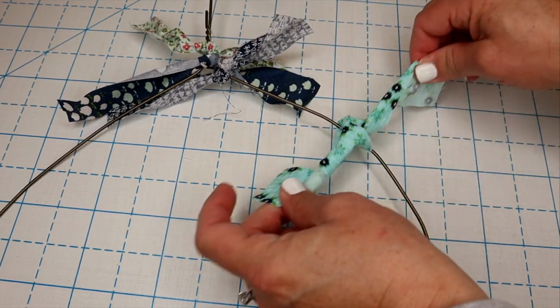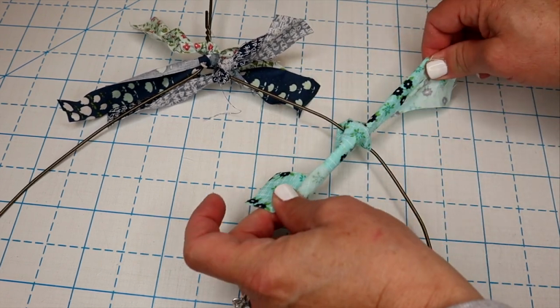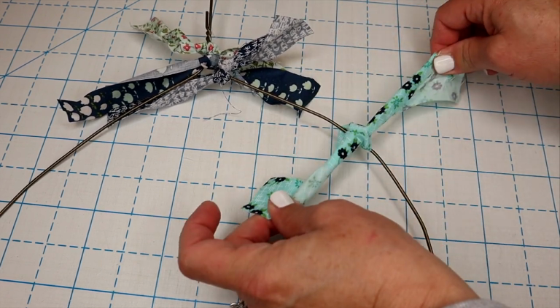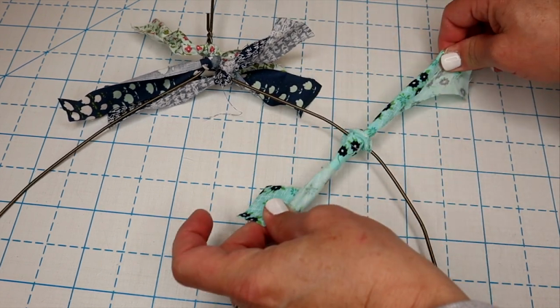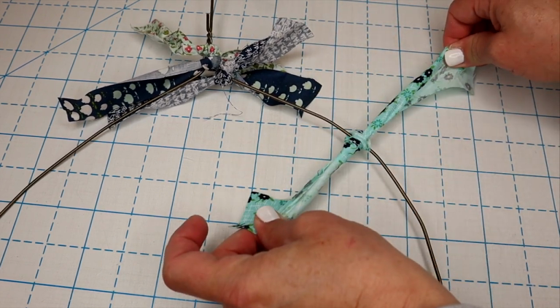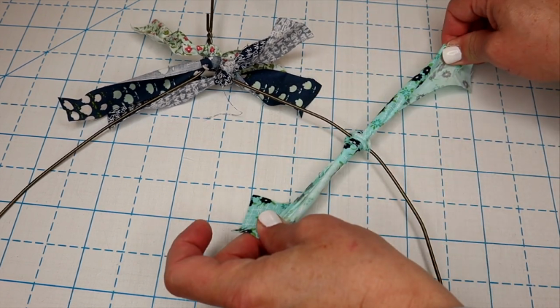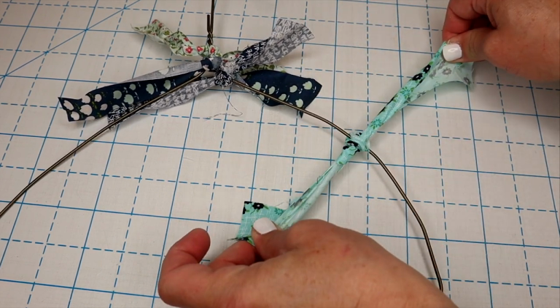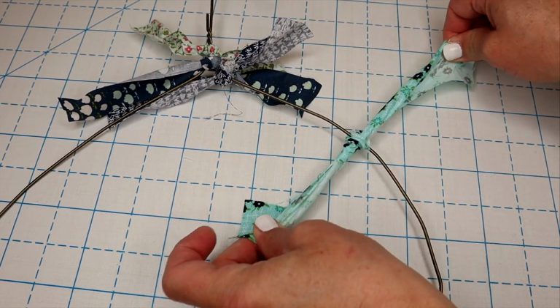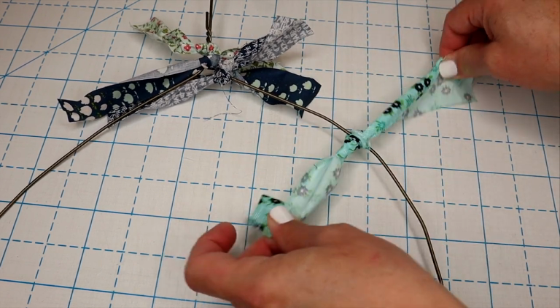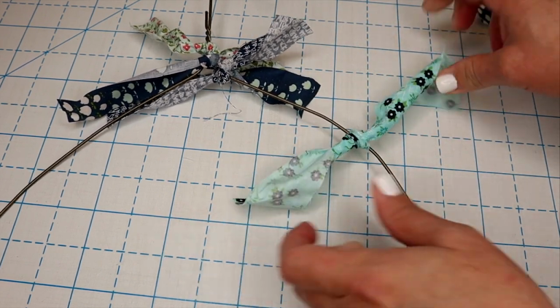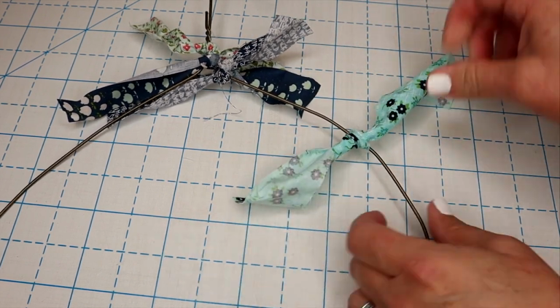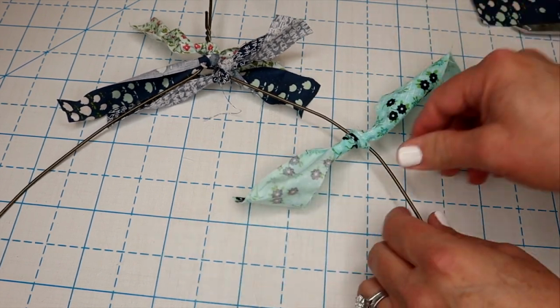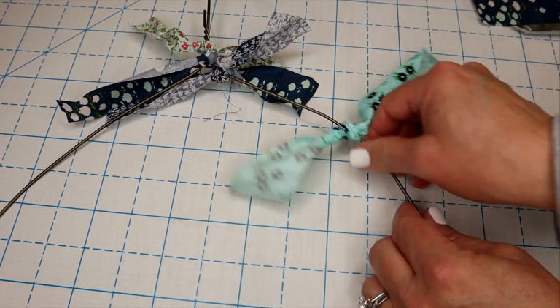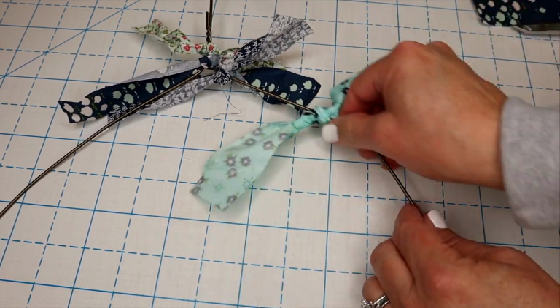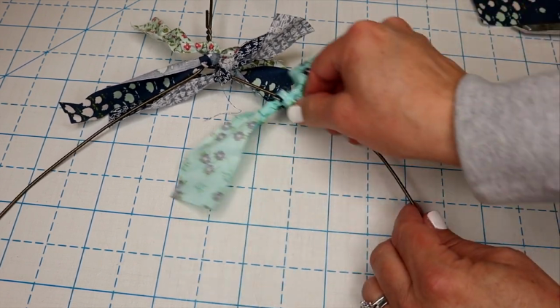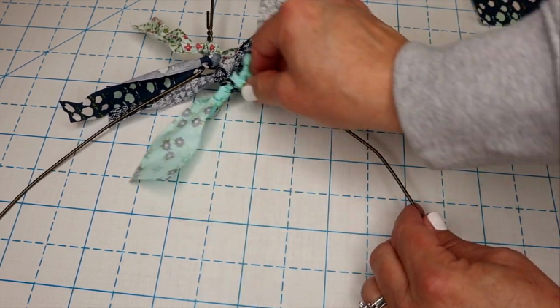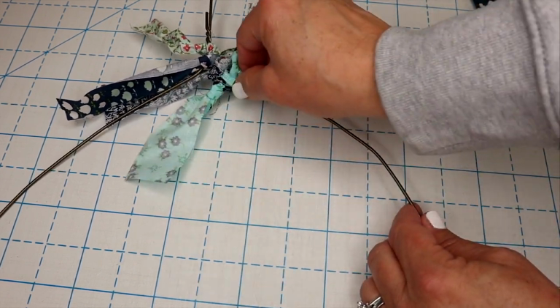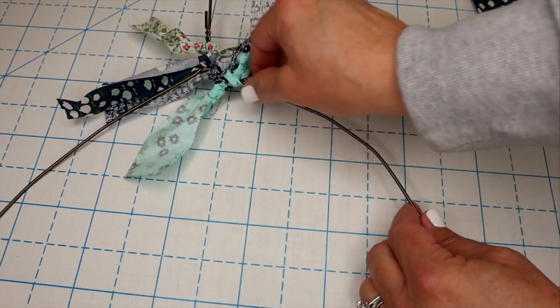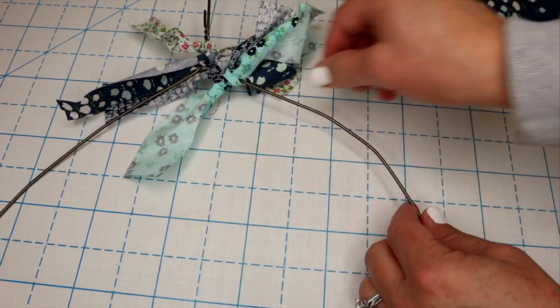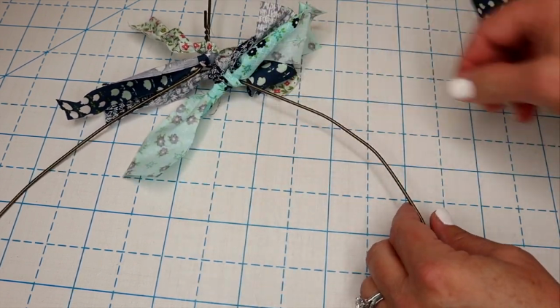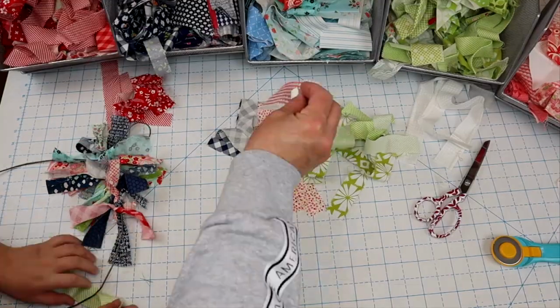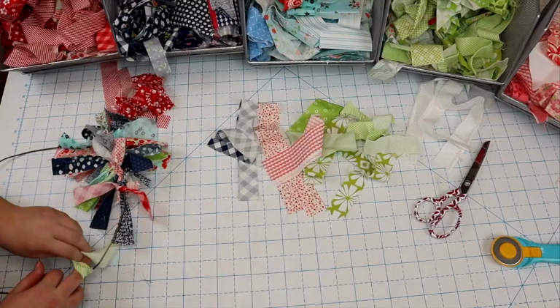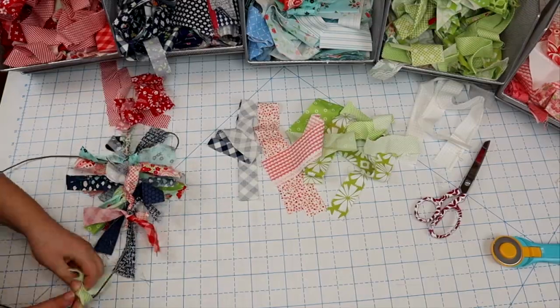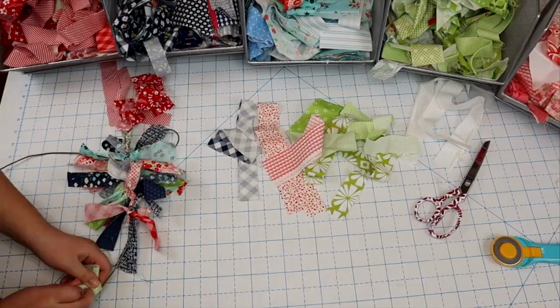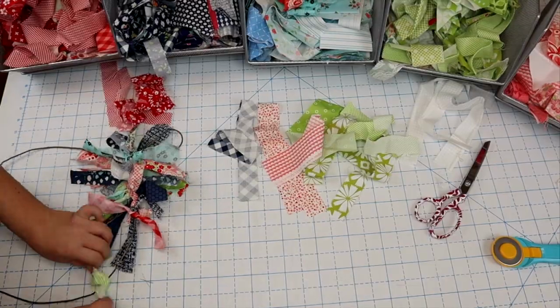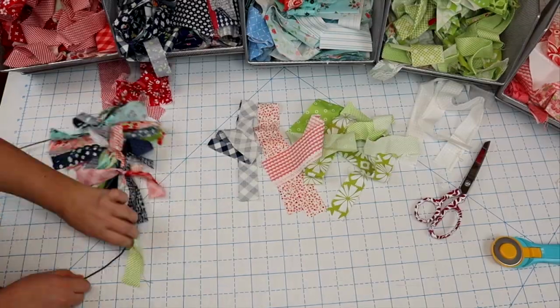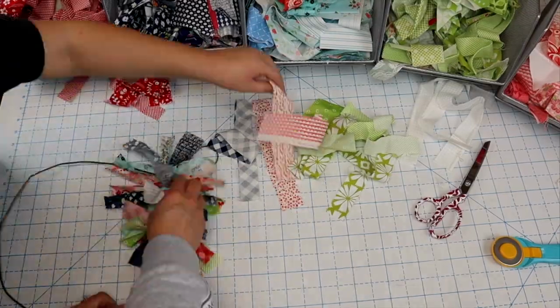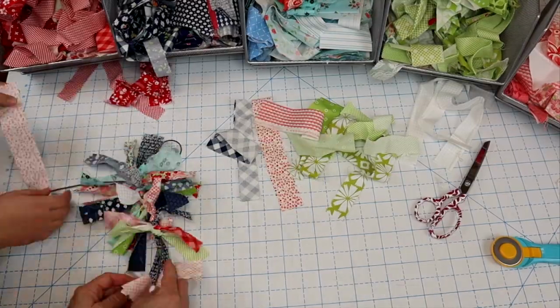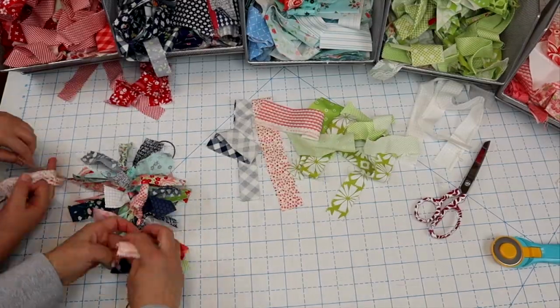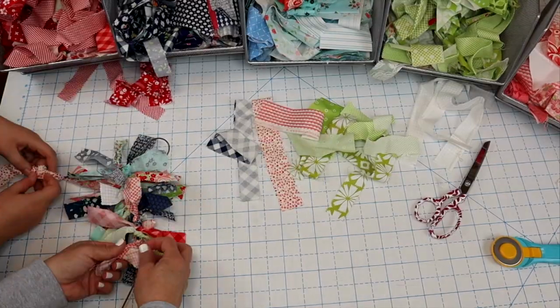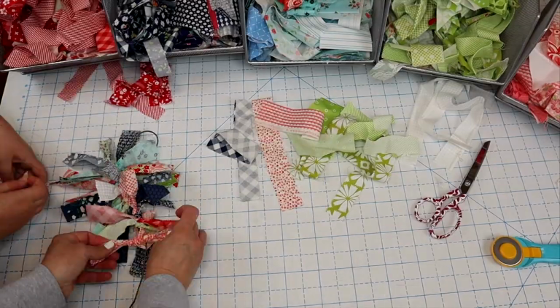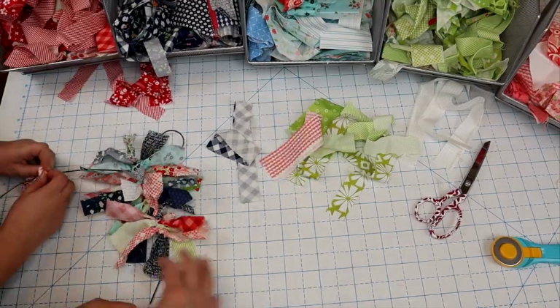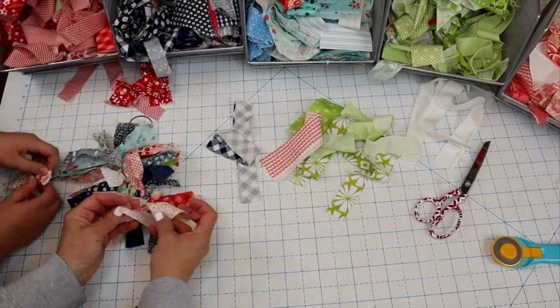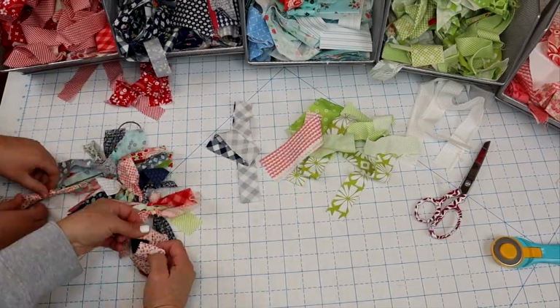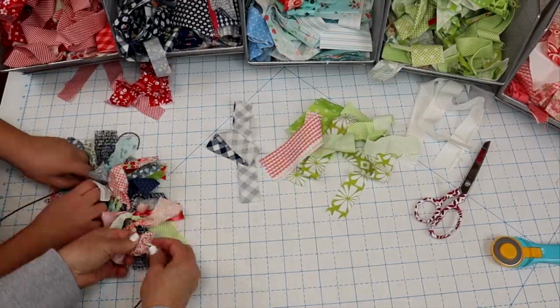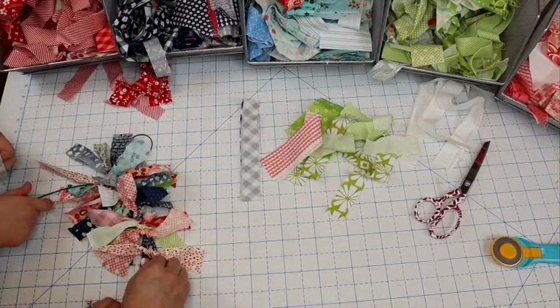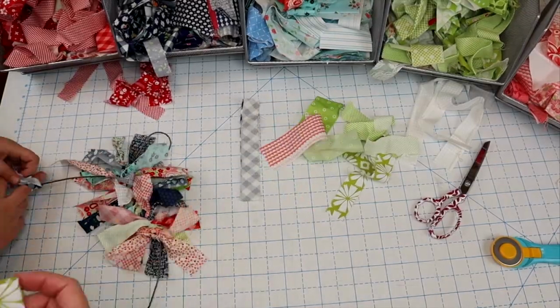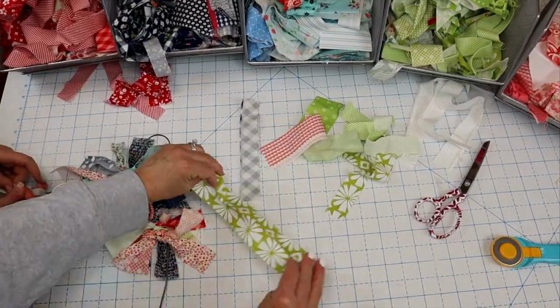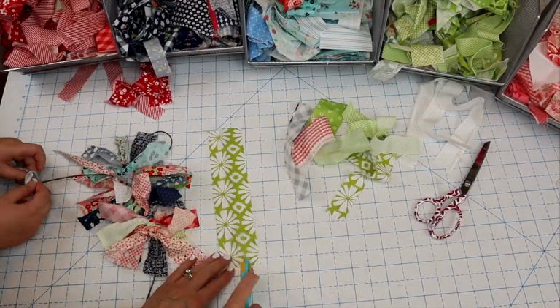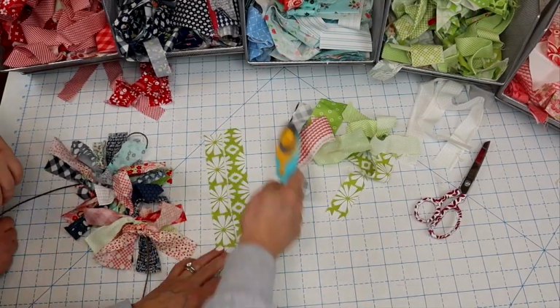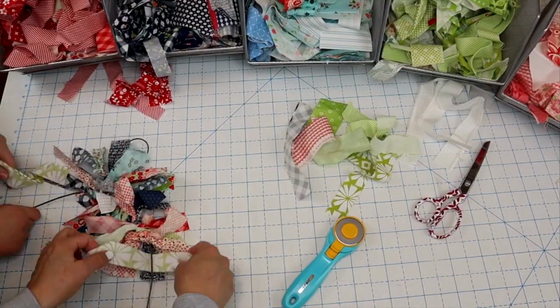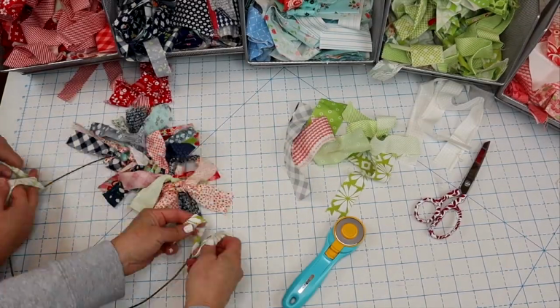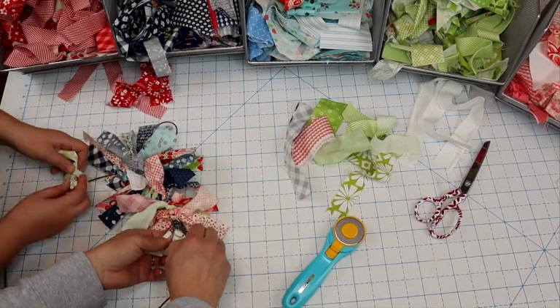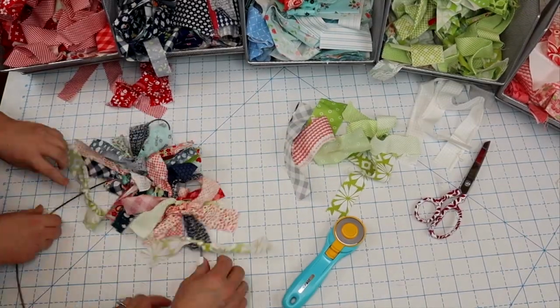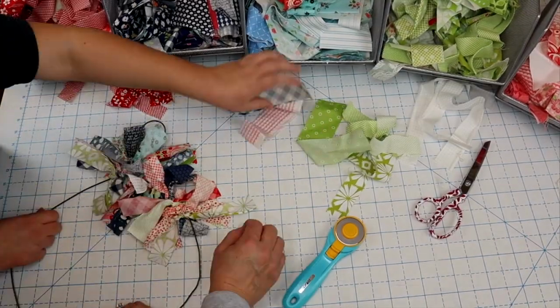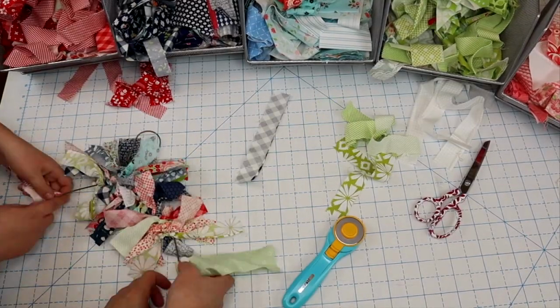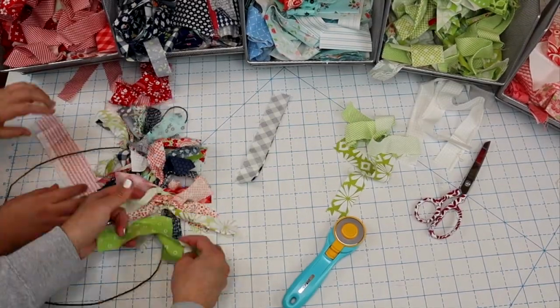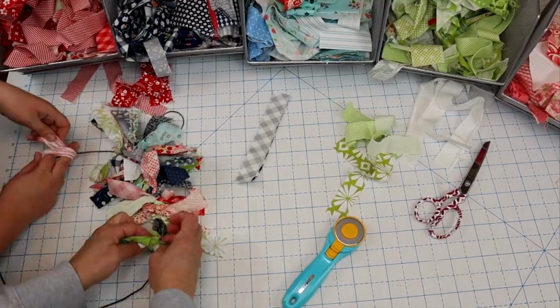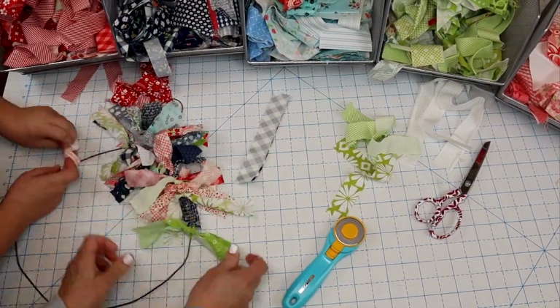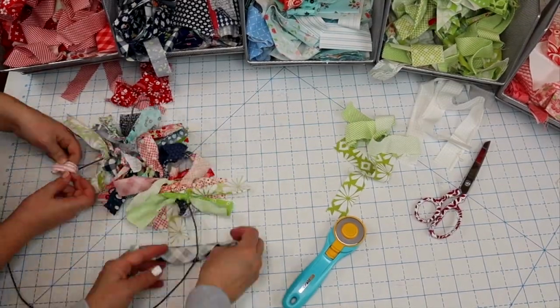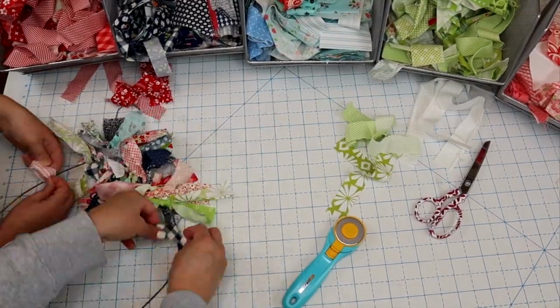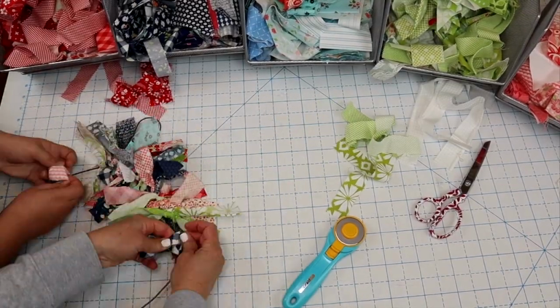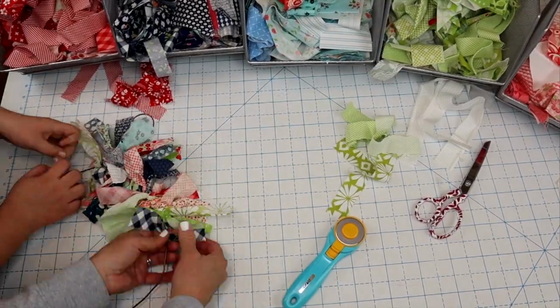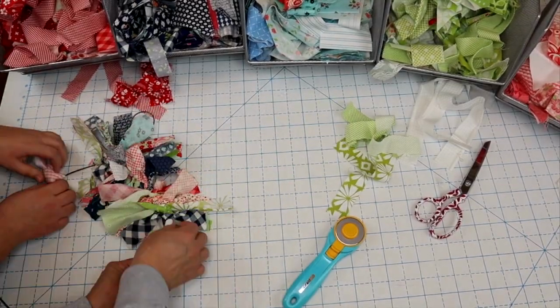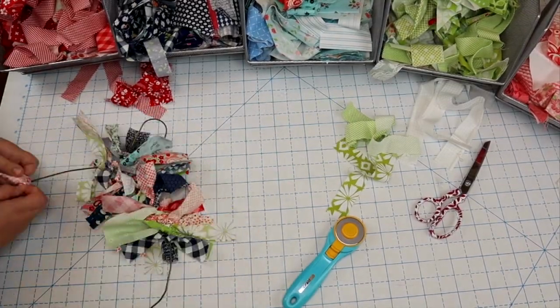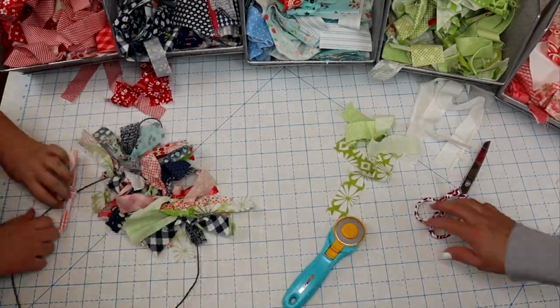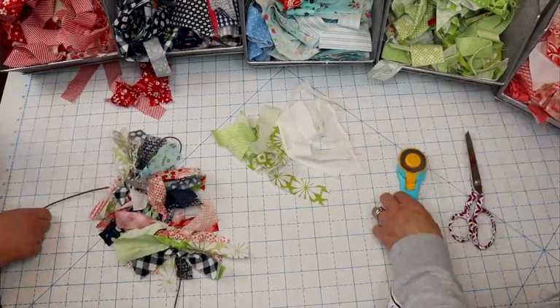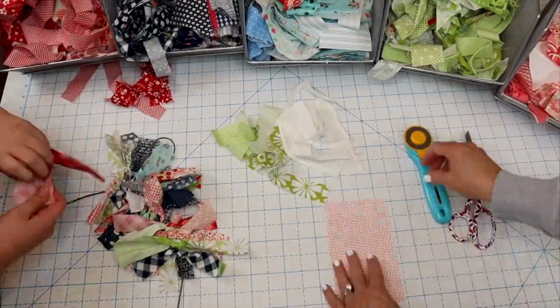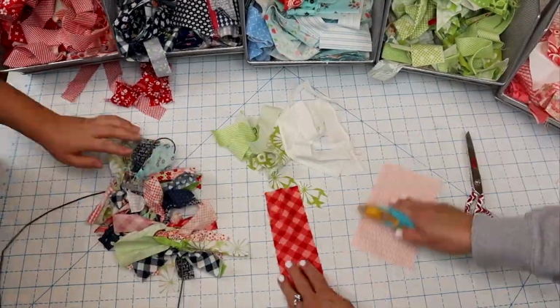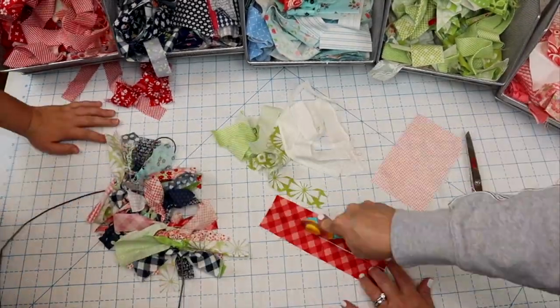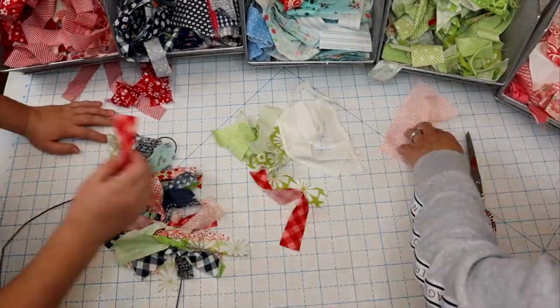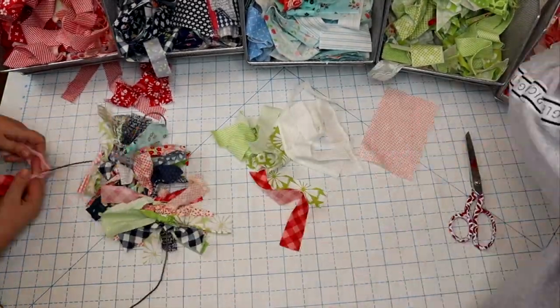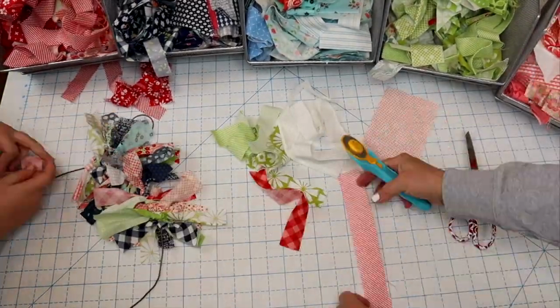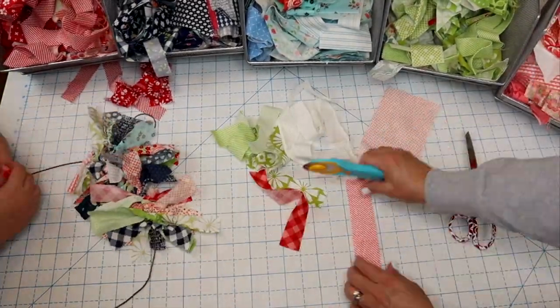For this project I have recruited my youngest daughter Katie to help me. She has helped me with a couple of my other tutorials and we're just going to get to tying.